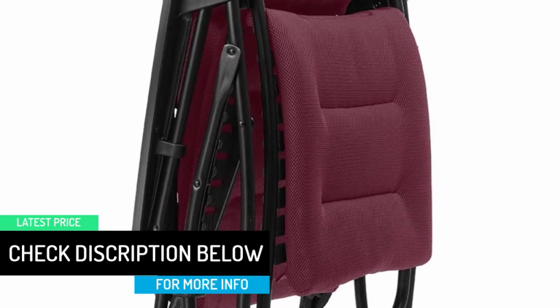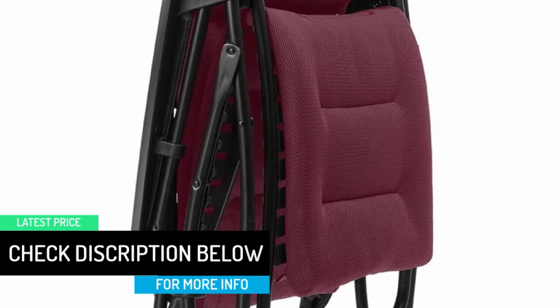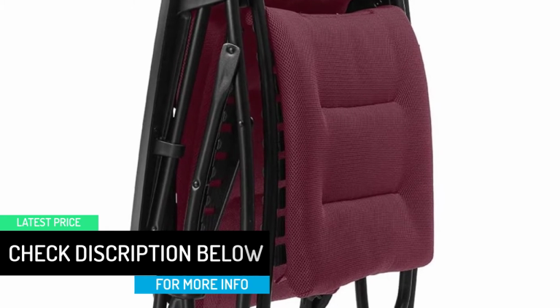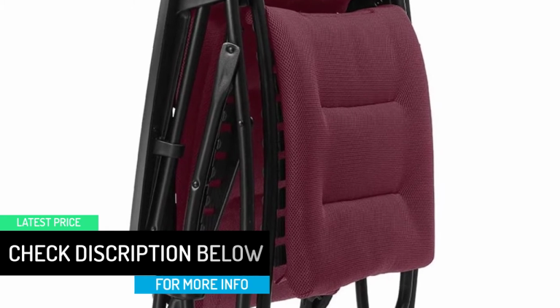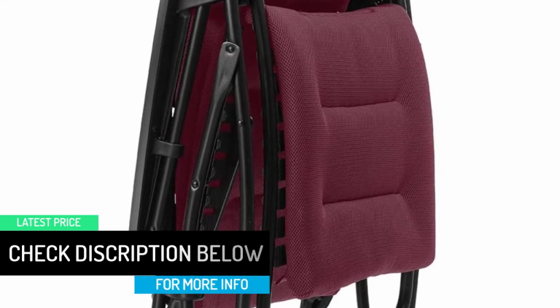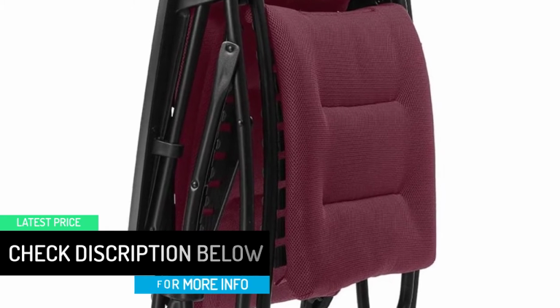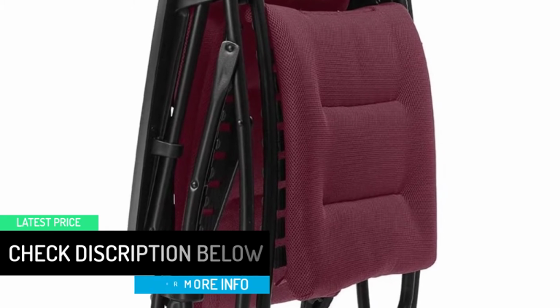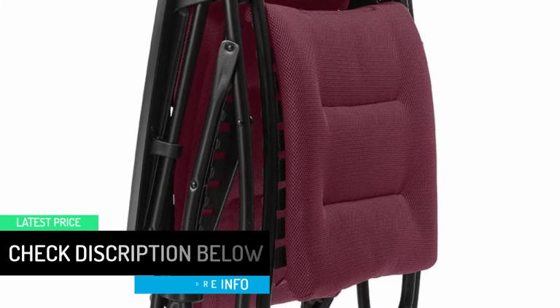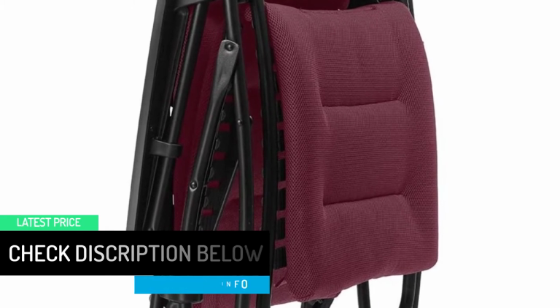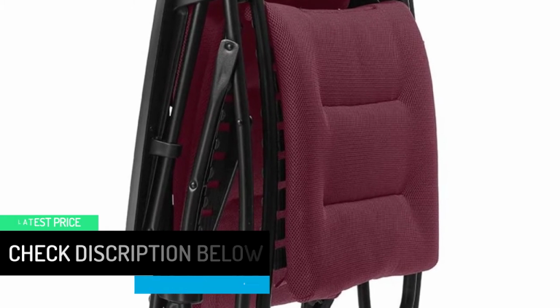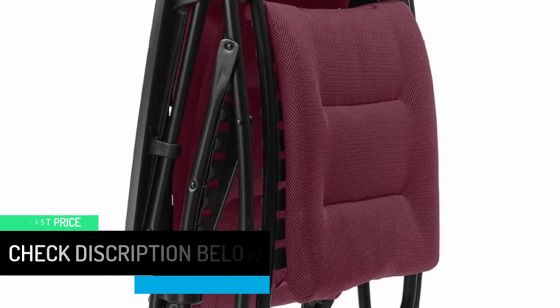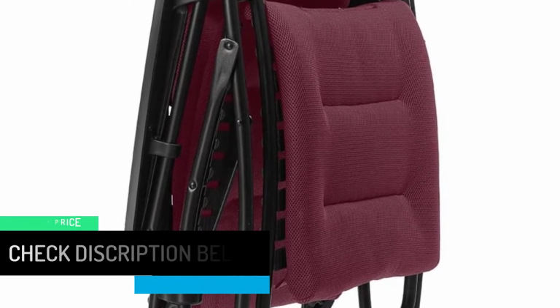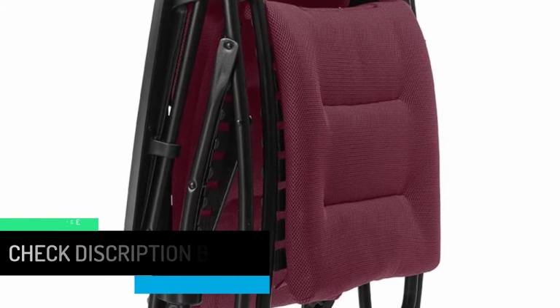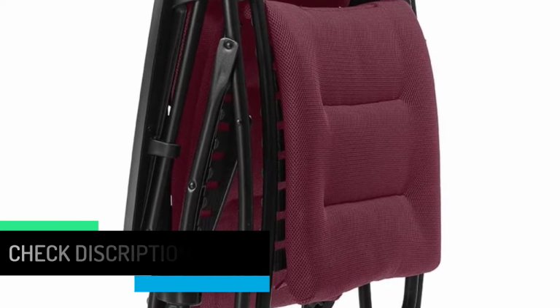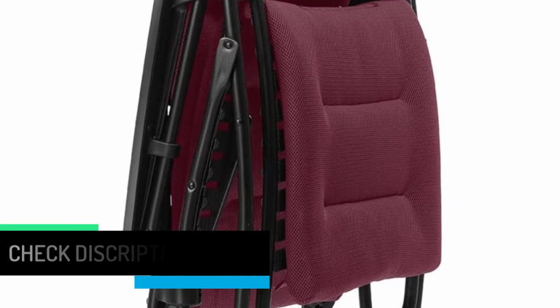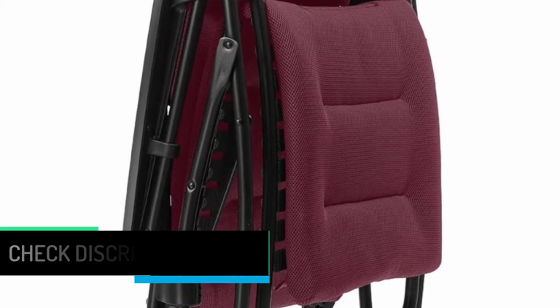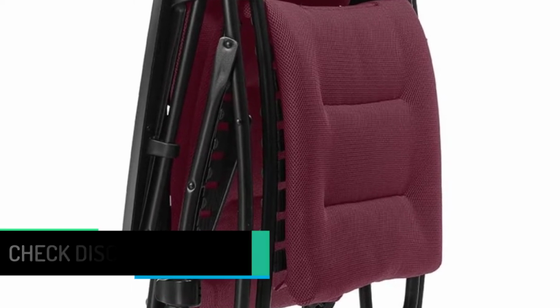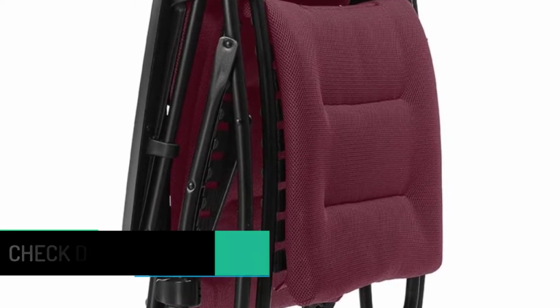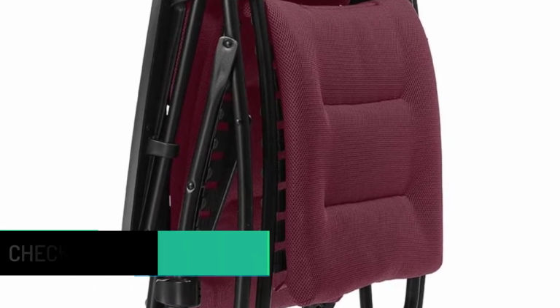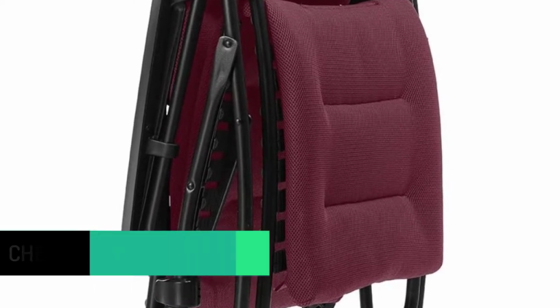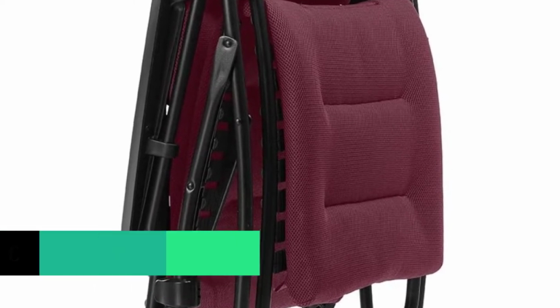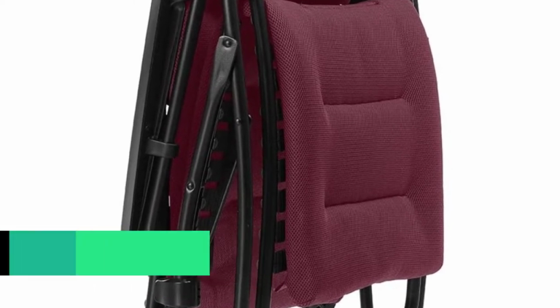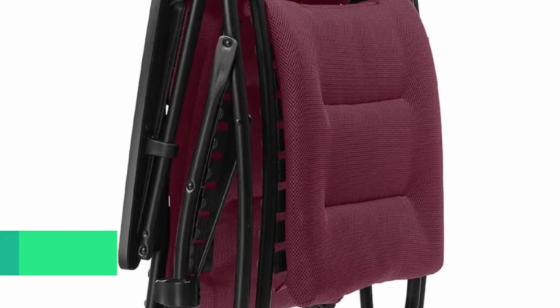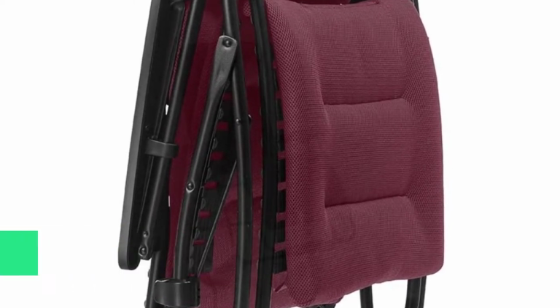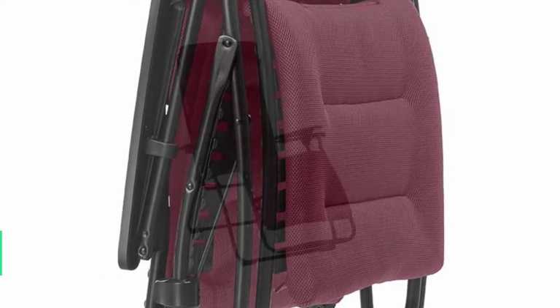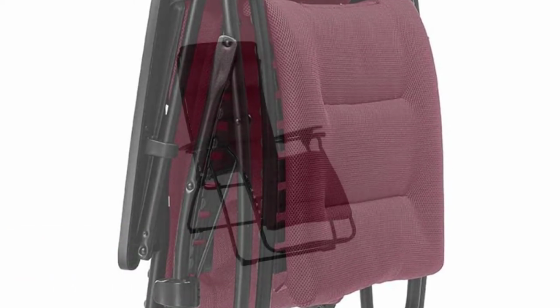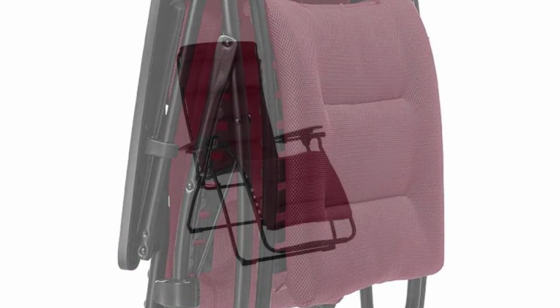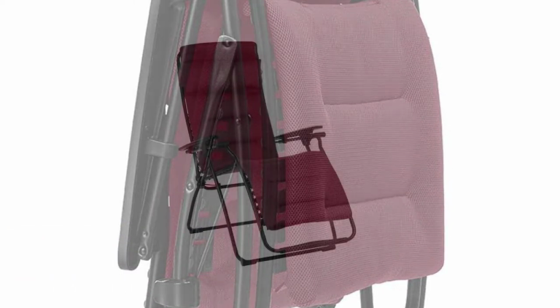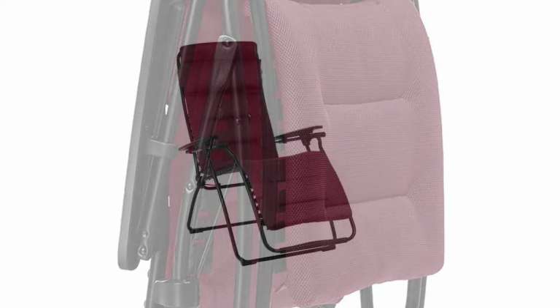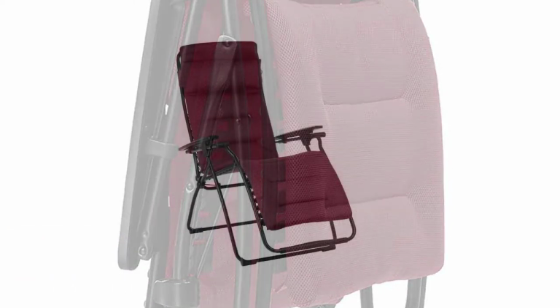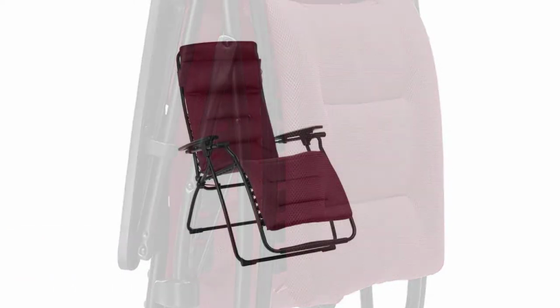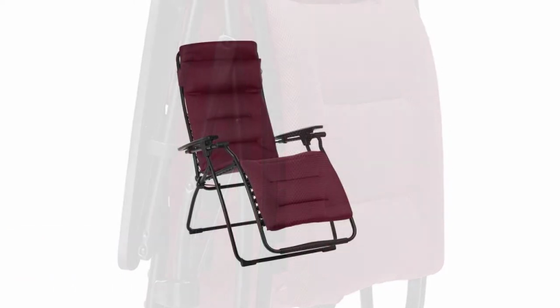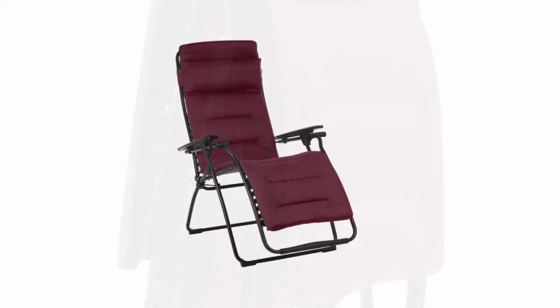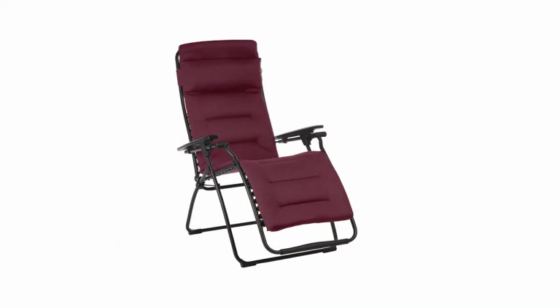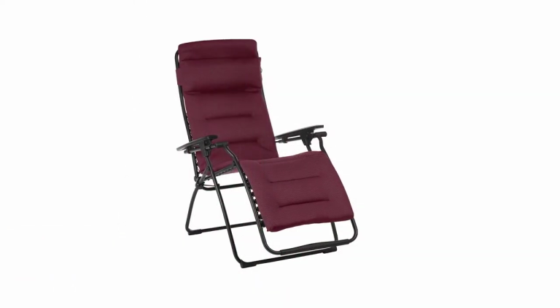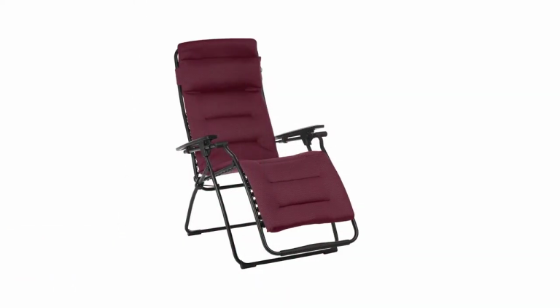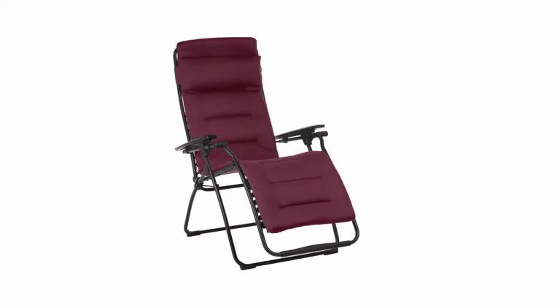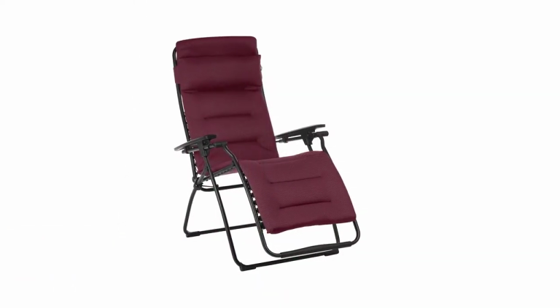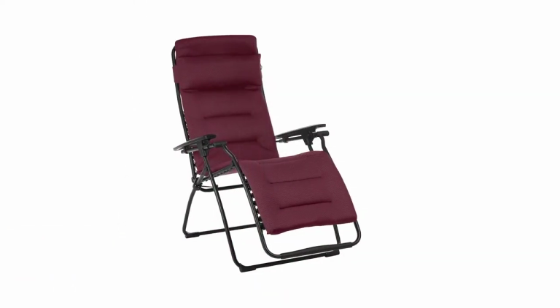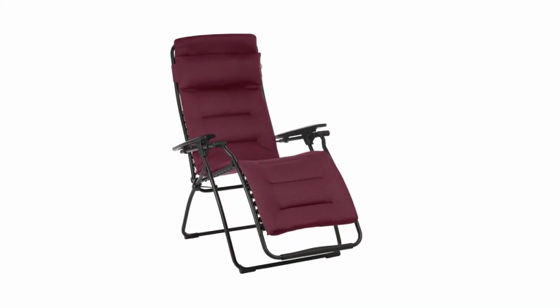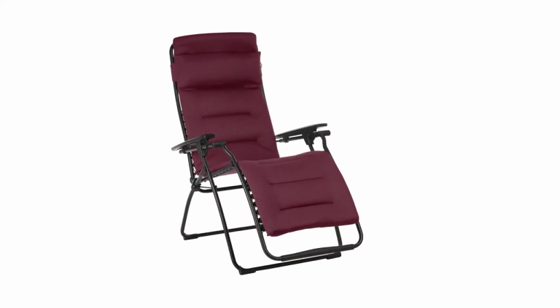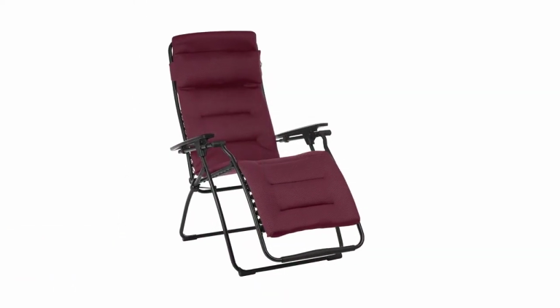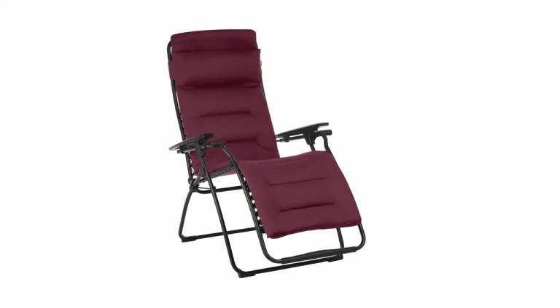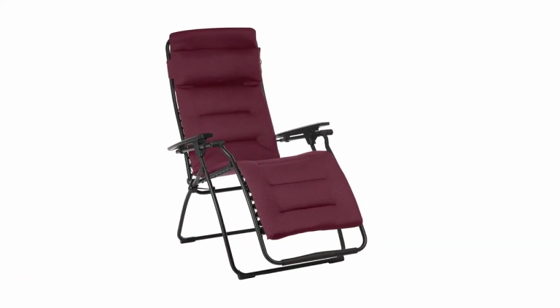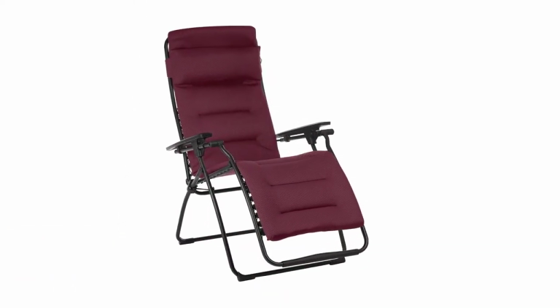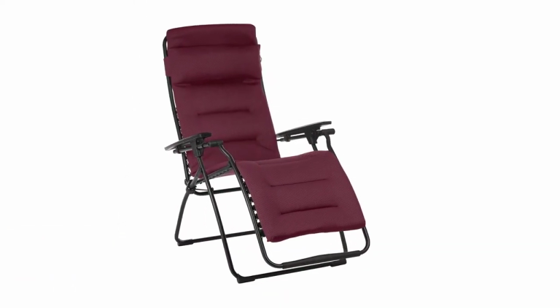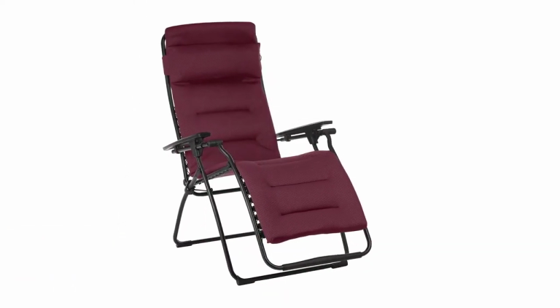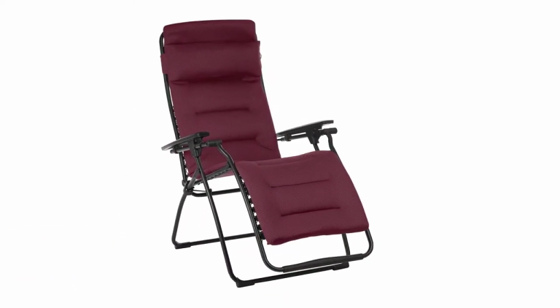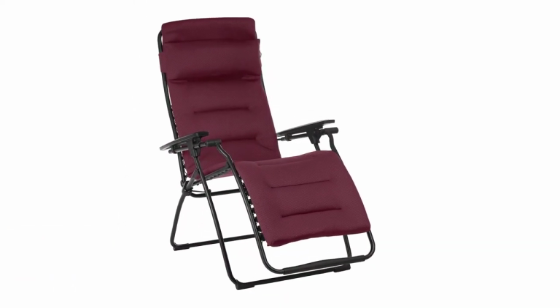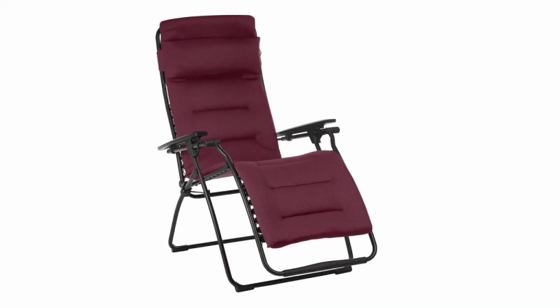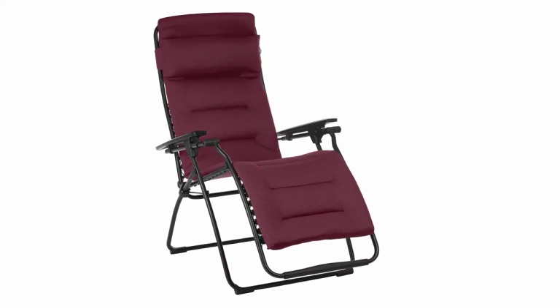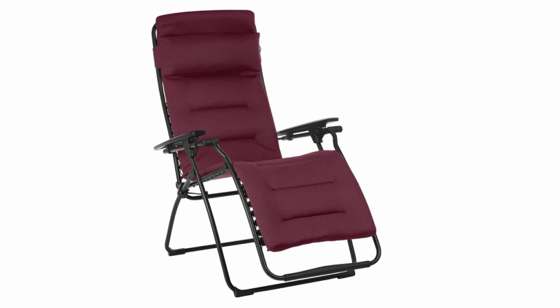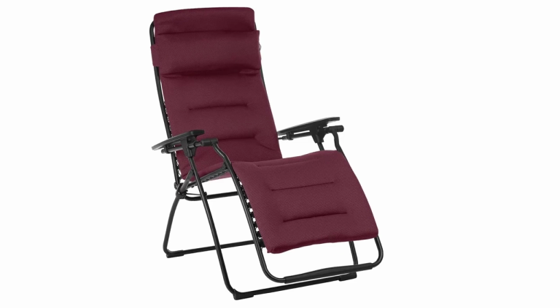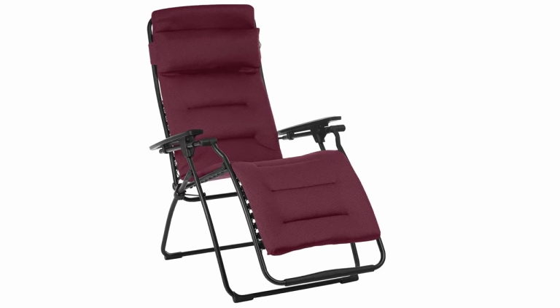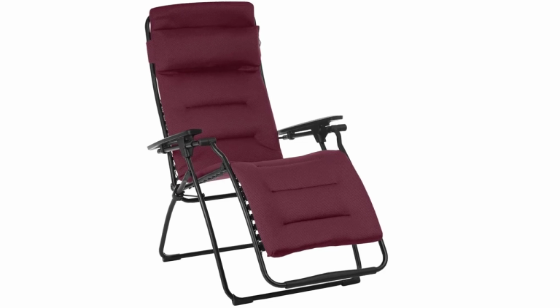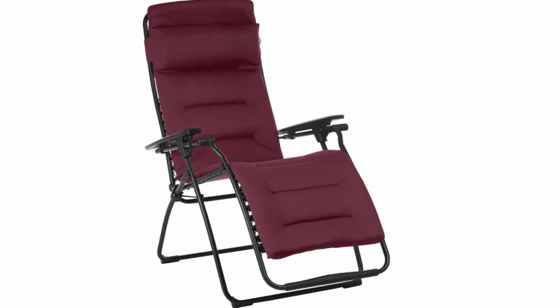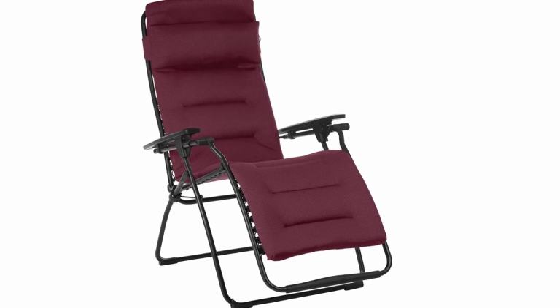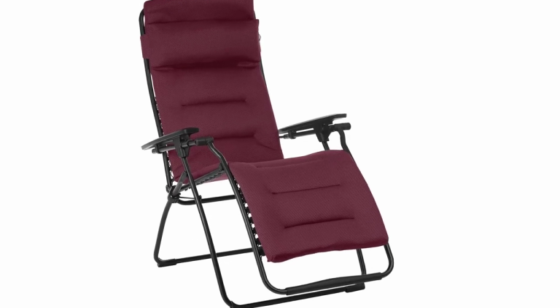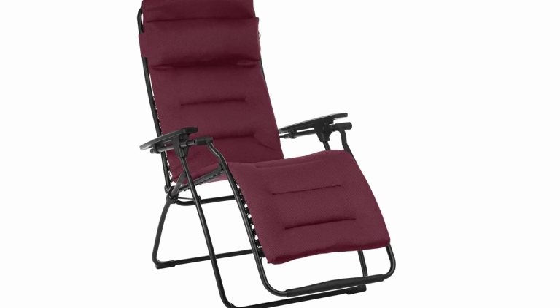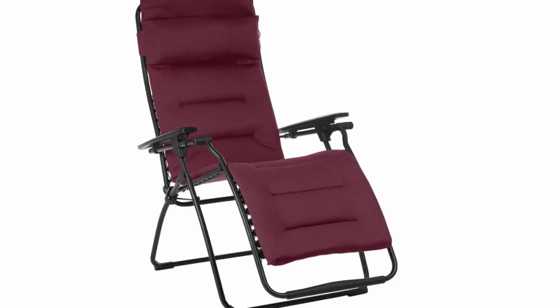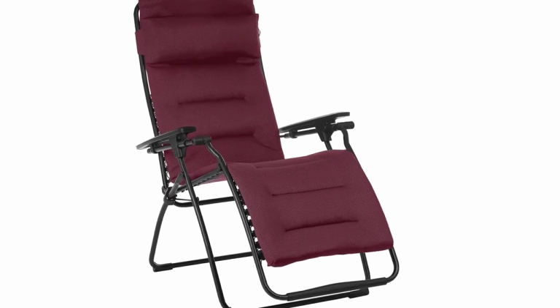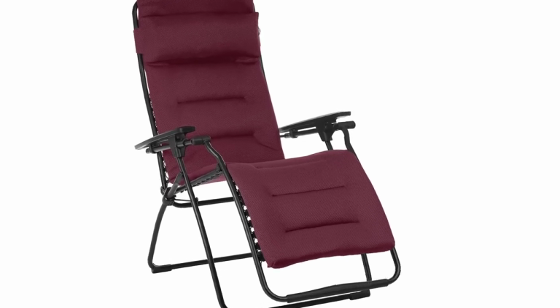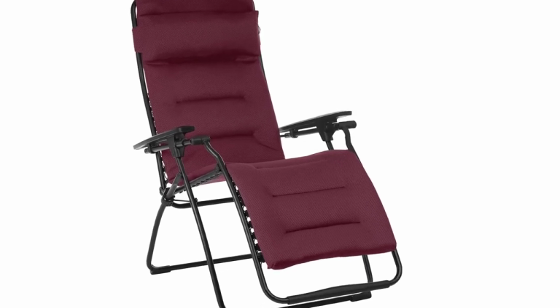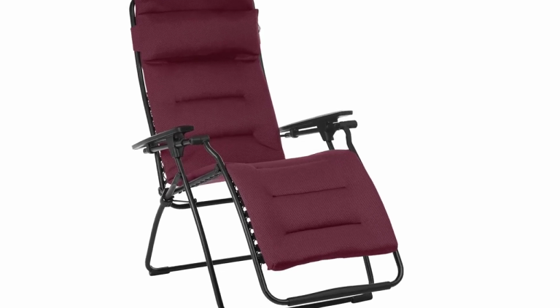Sturdy steel tubing offers an ergonomic shape that adds to the stress-relieving benefits of this zero-gravity recliner.